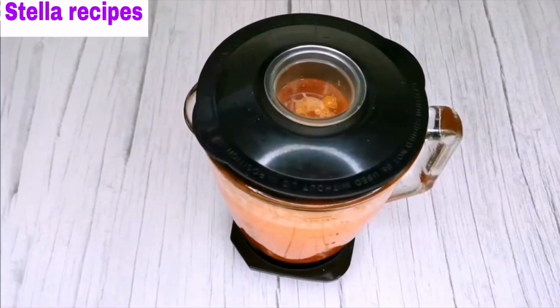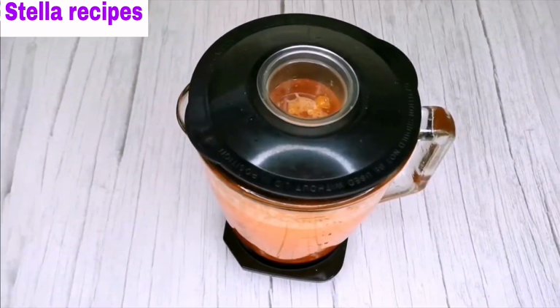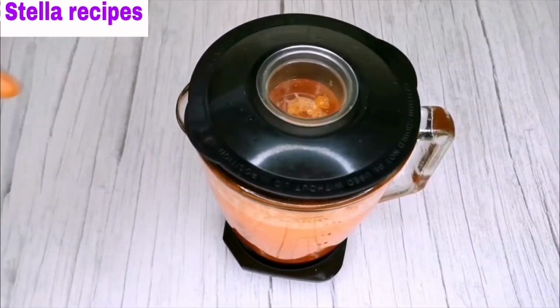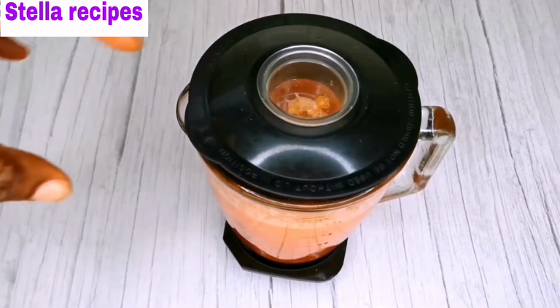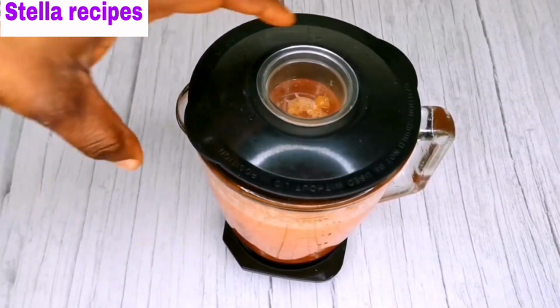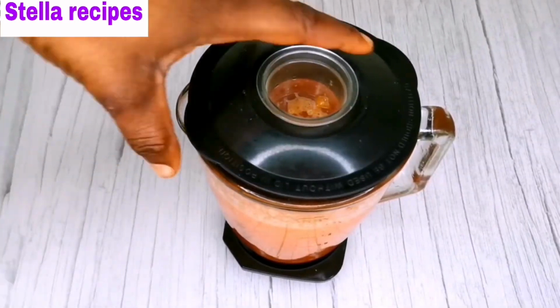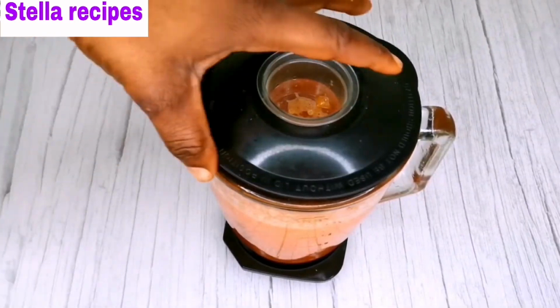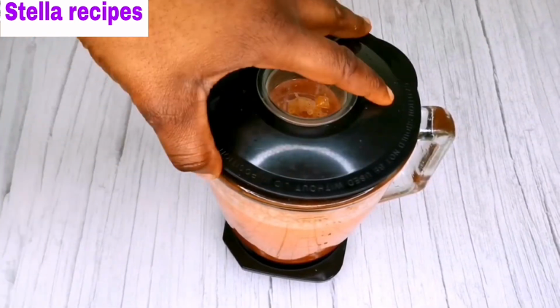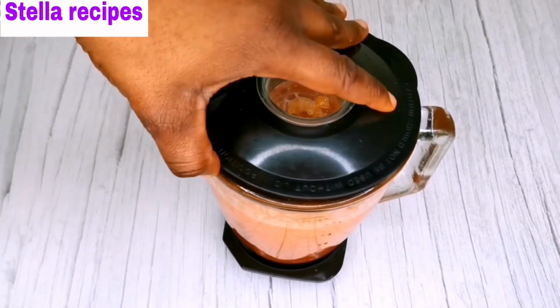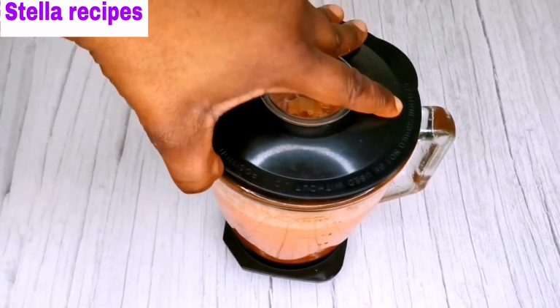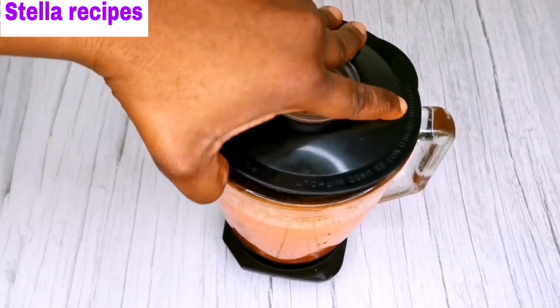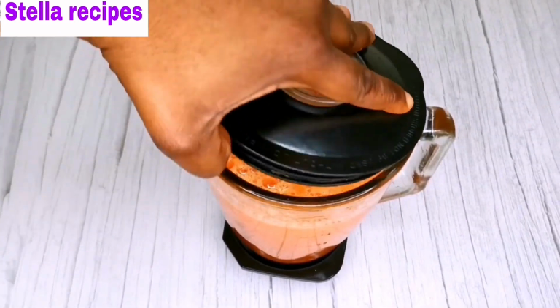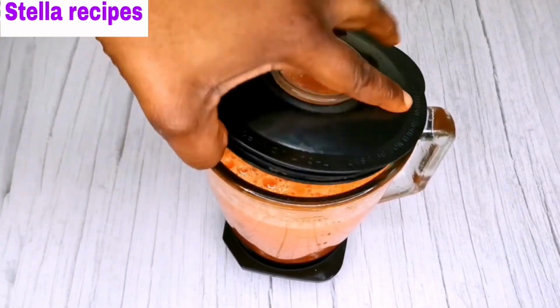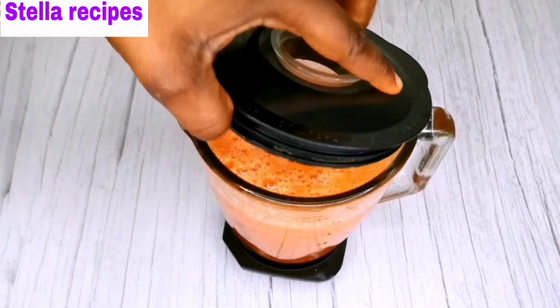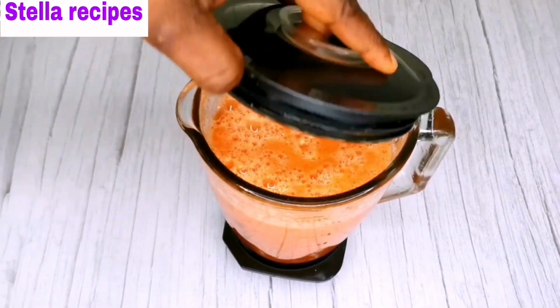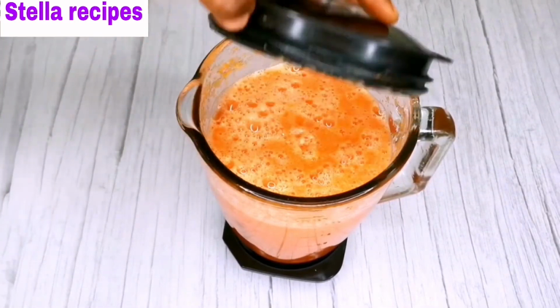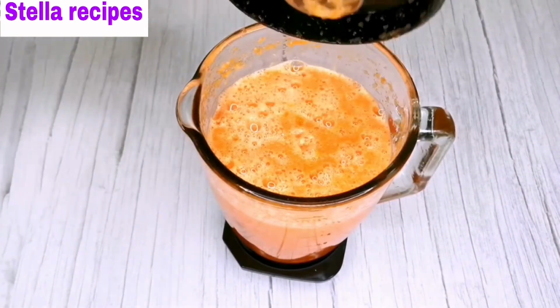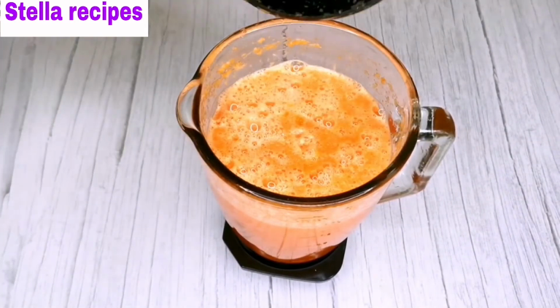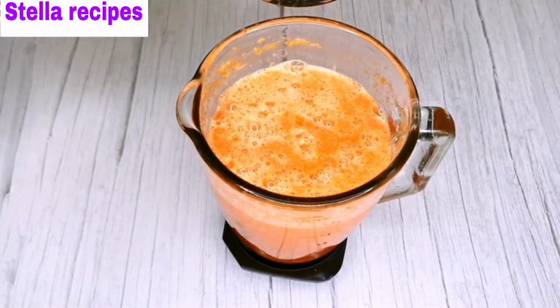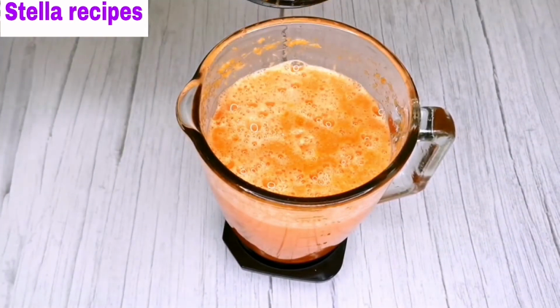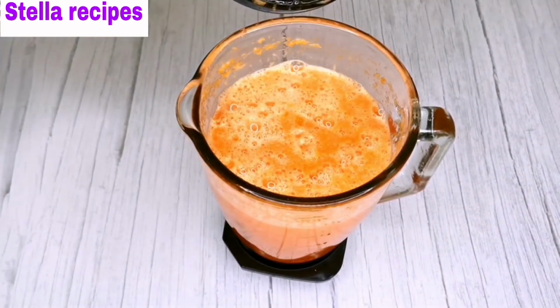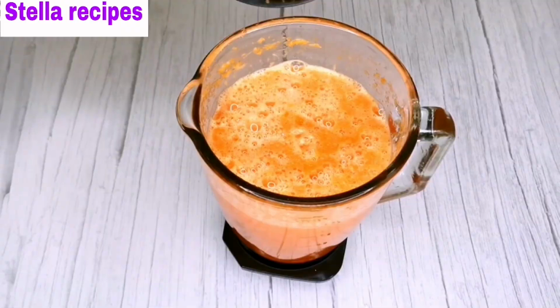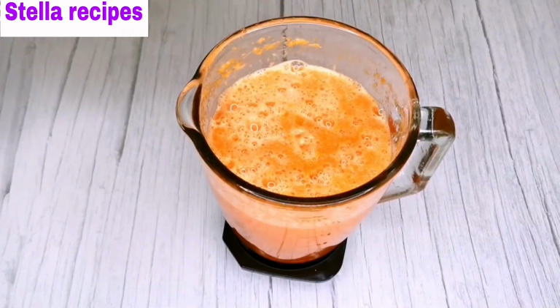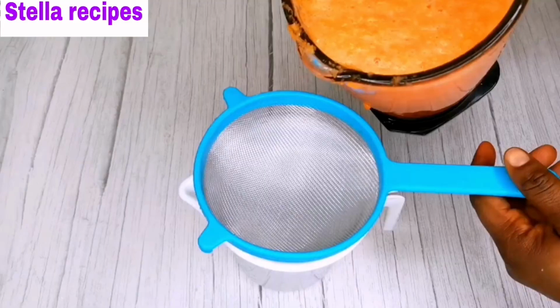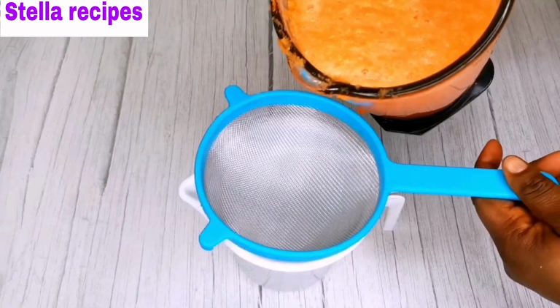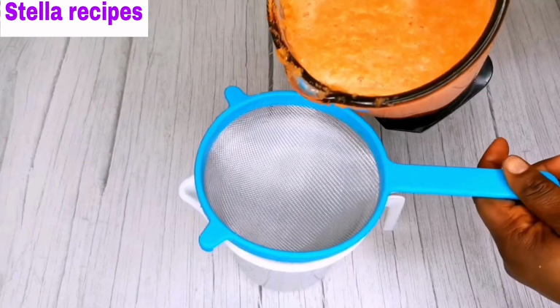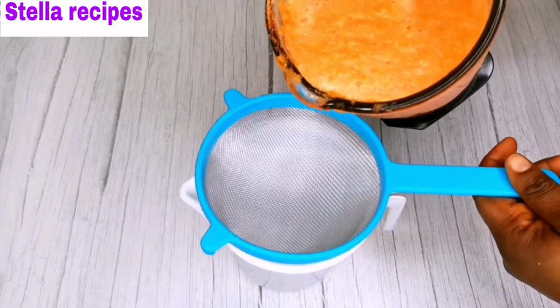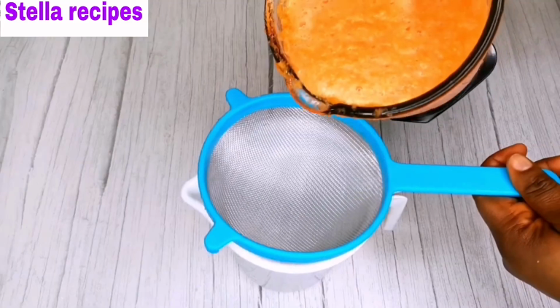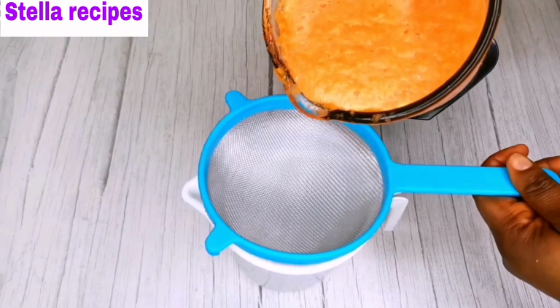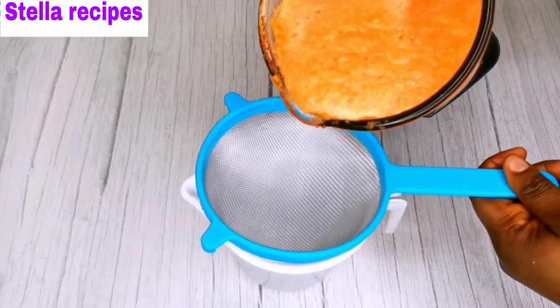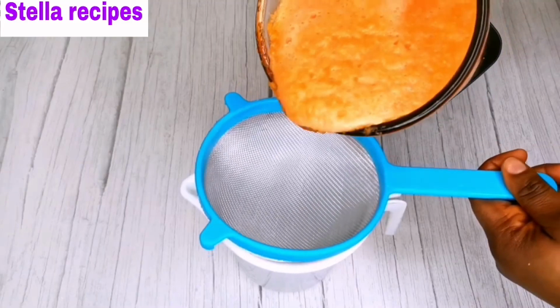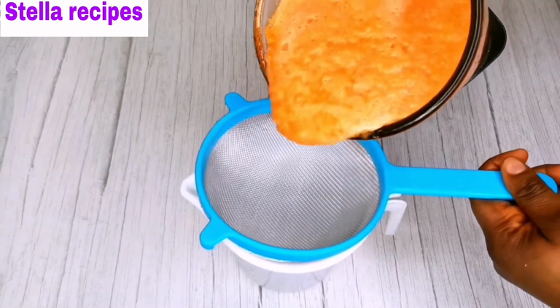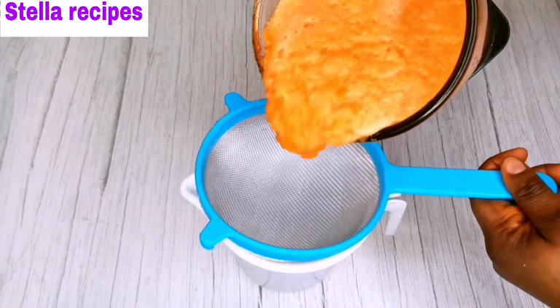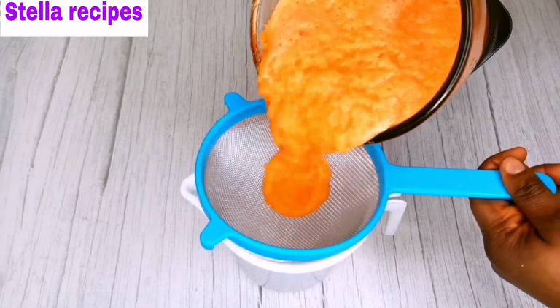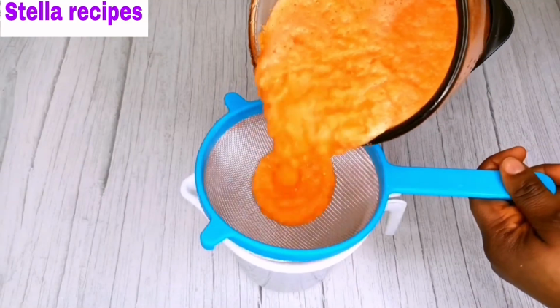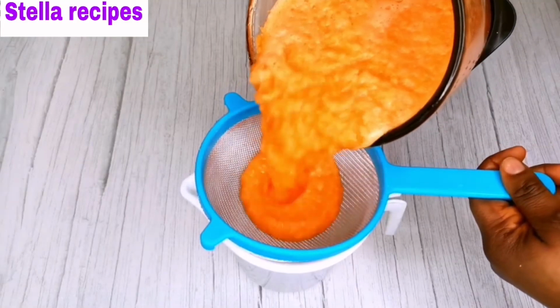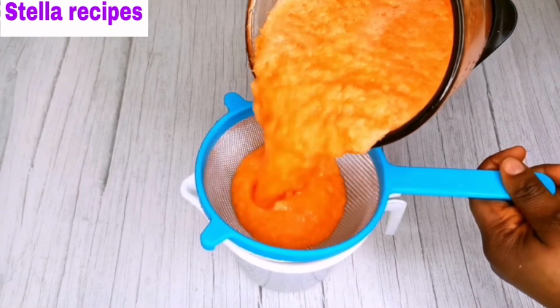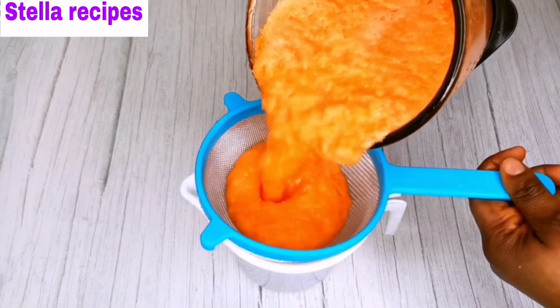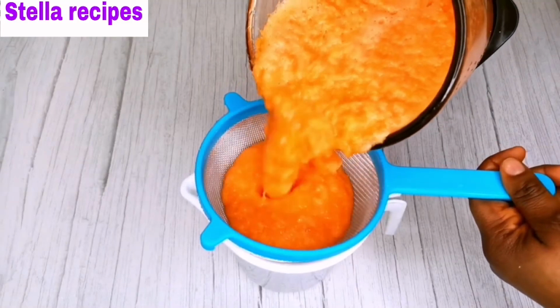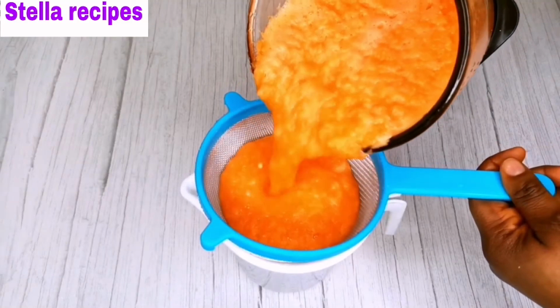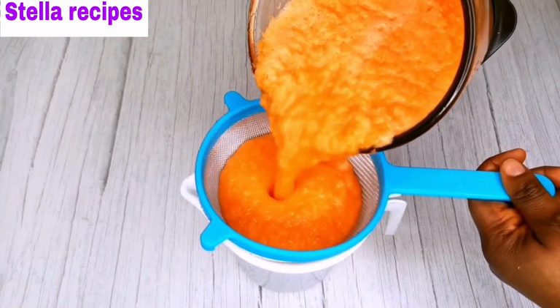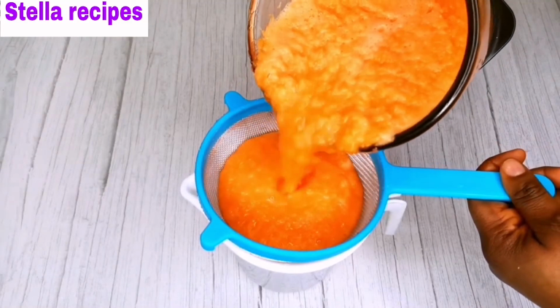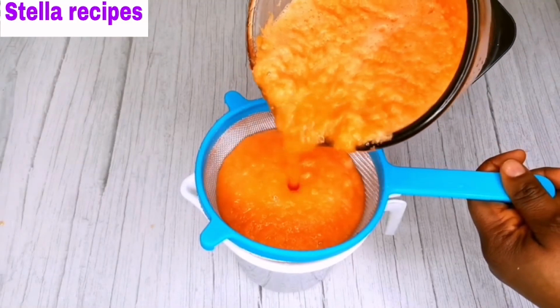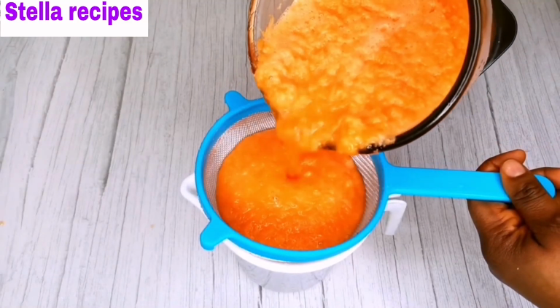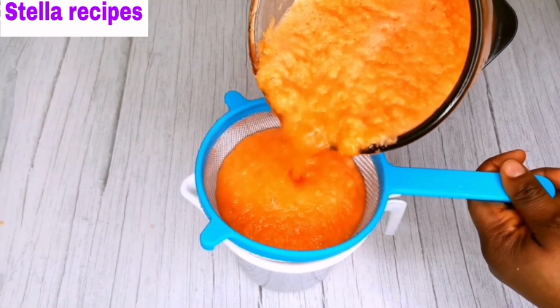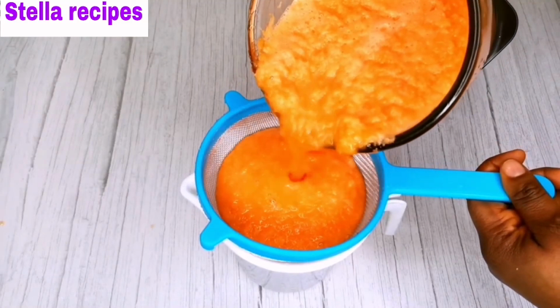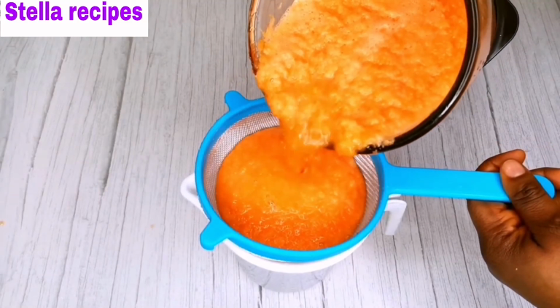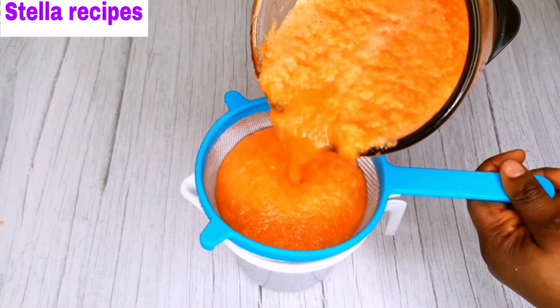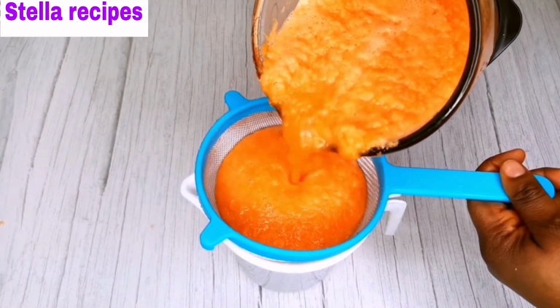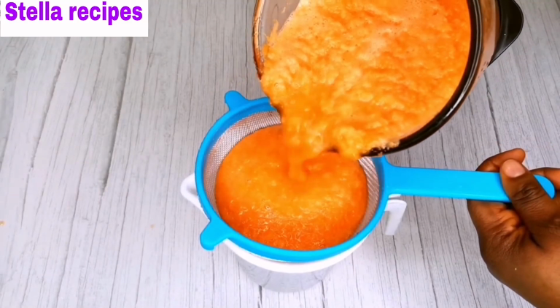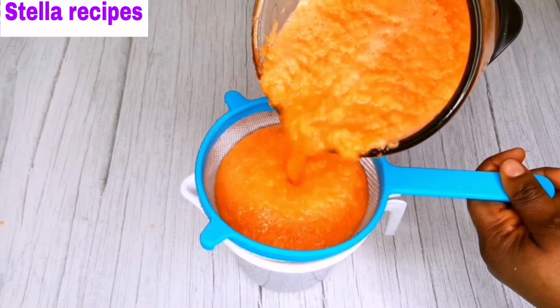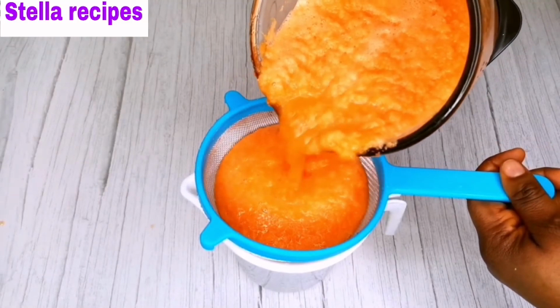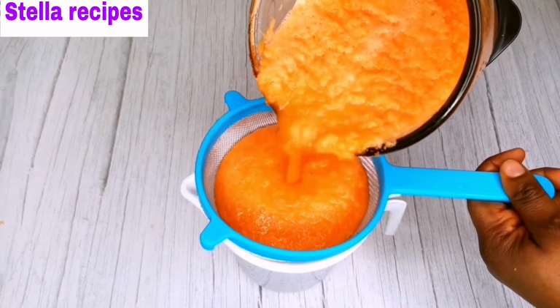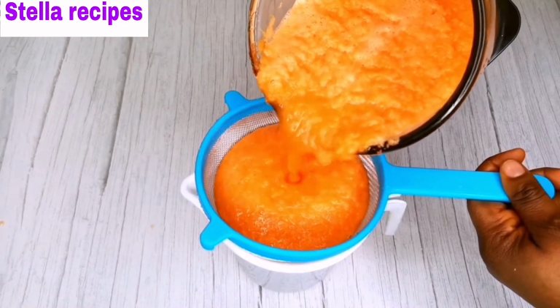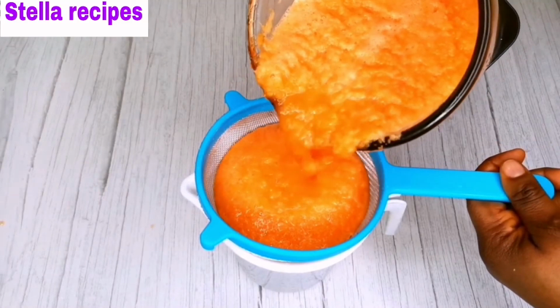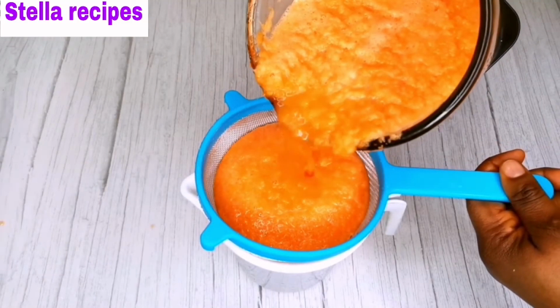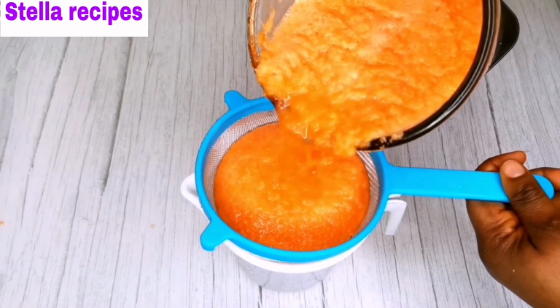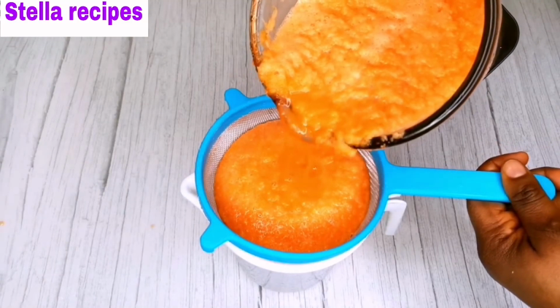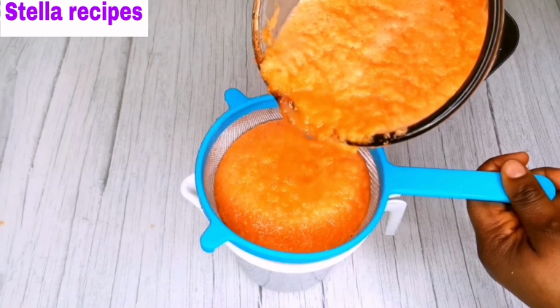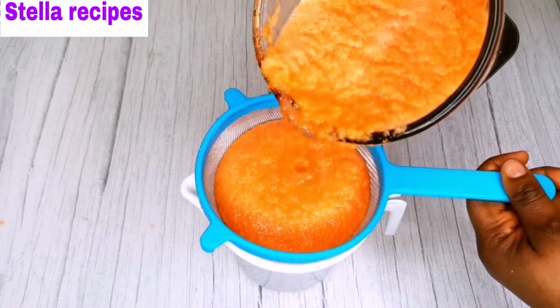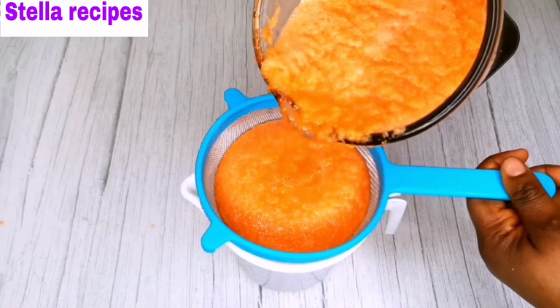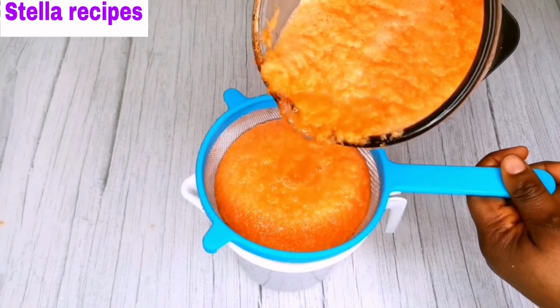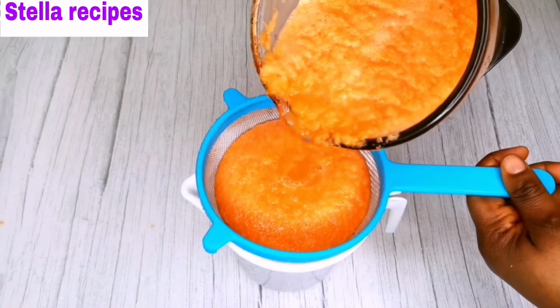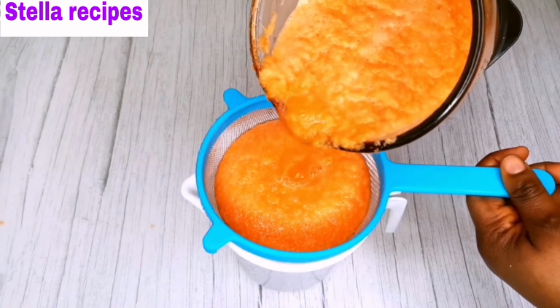Once I'm done blending, I'll get my jug and a strainer. I'm going to run it through the strainer.